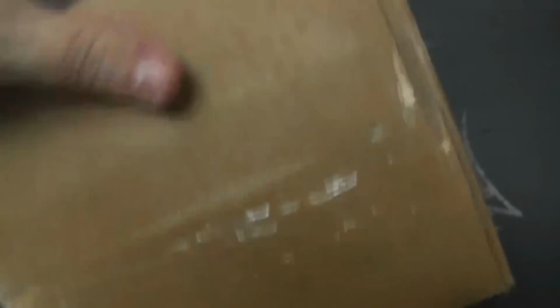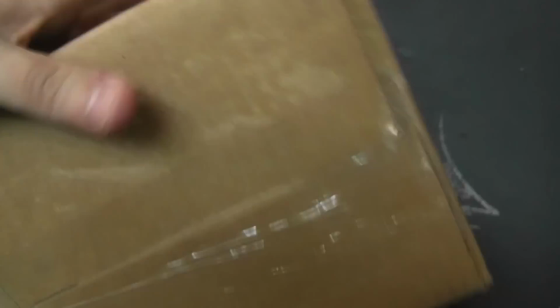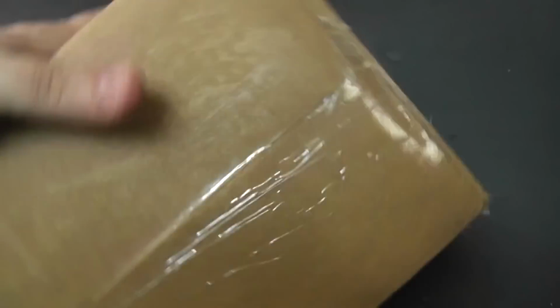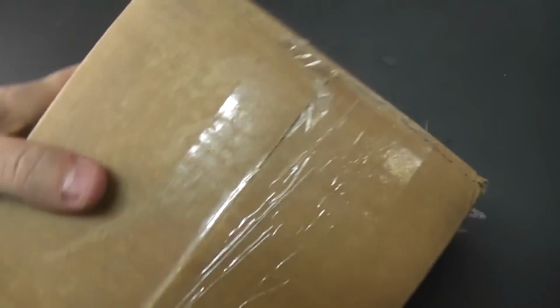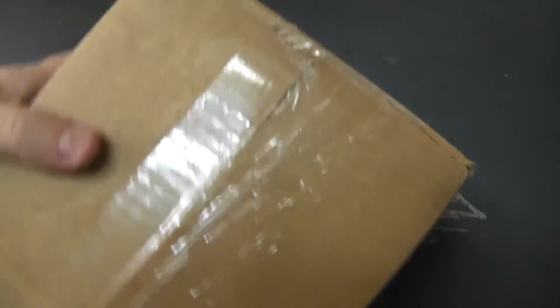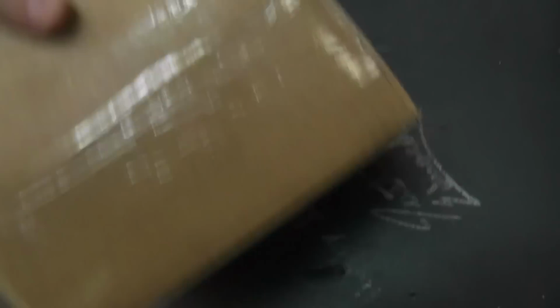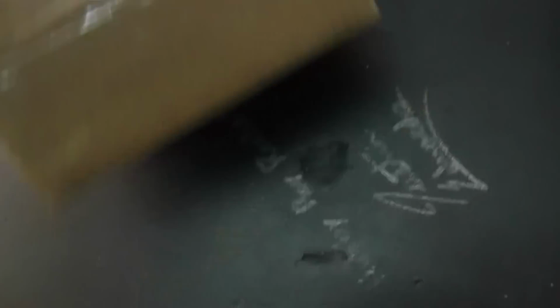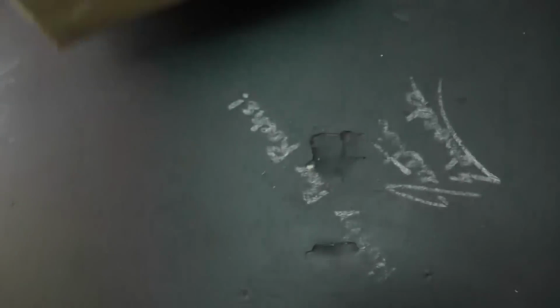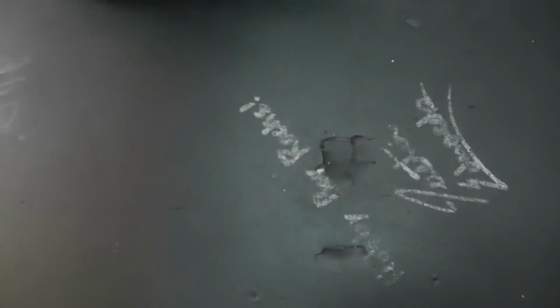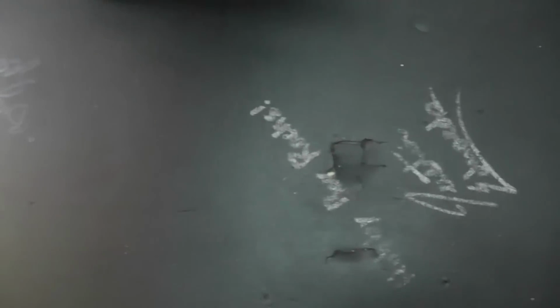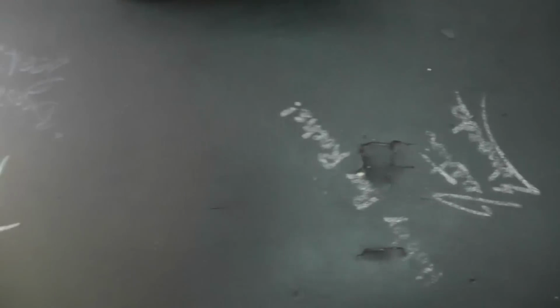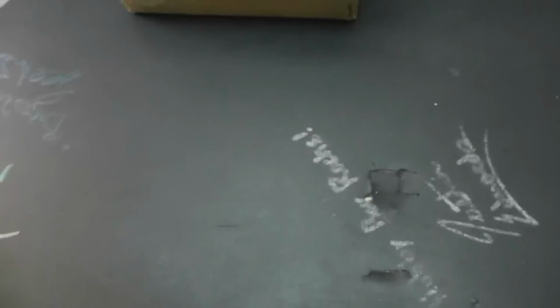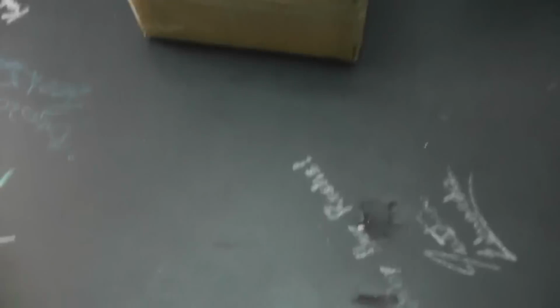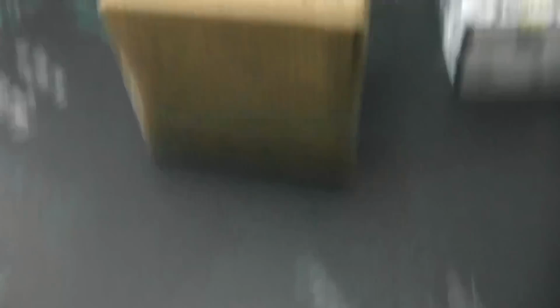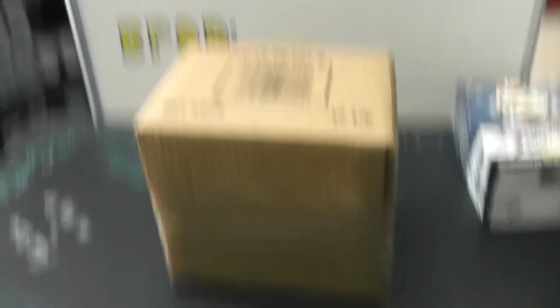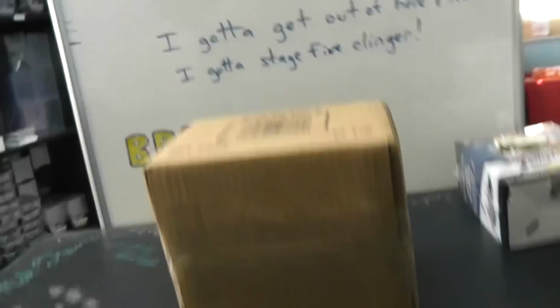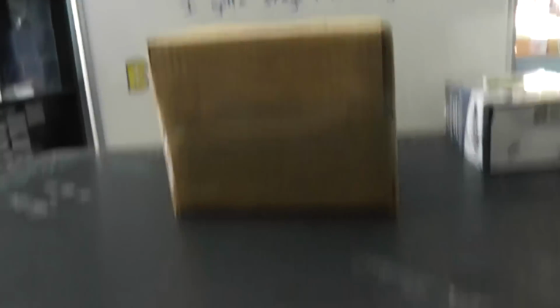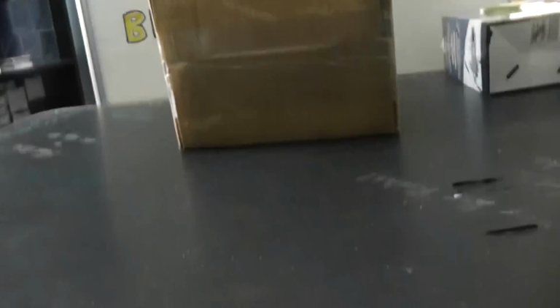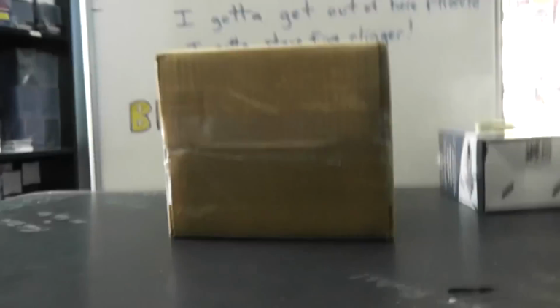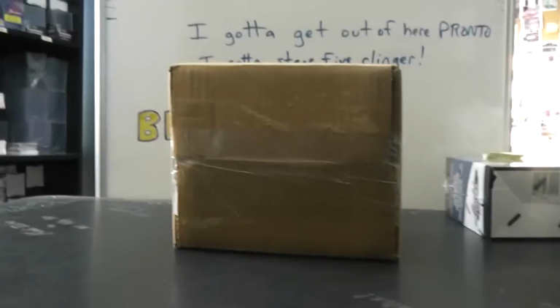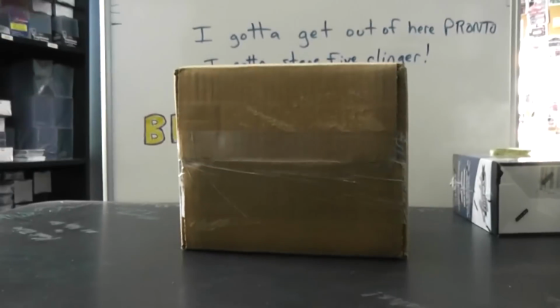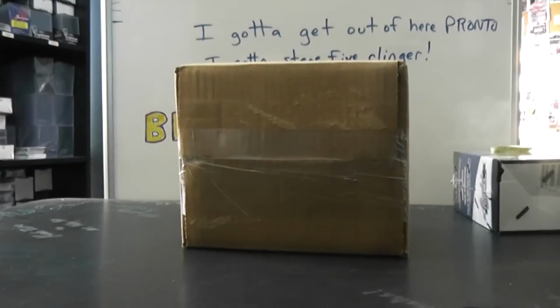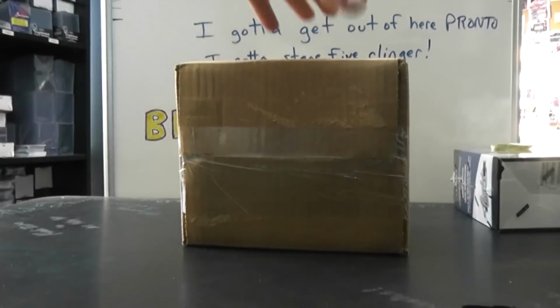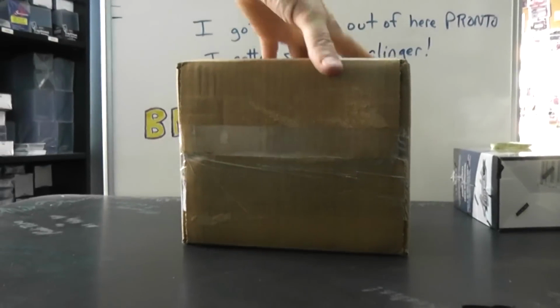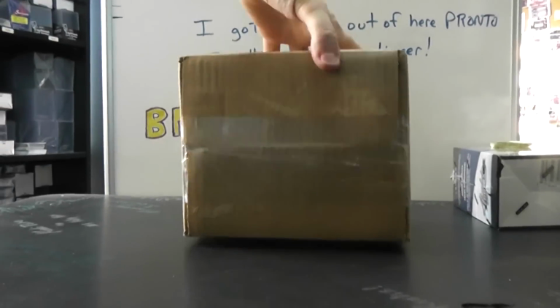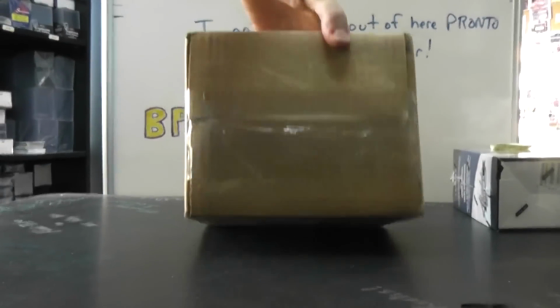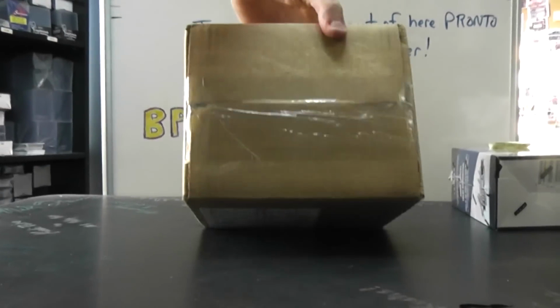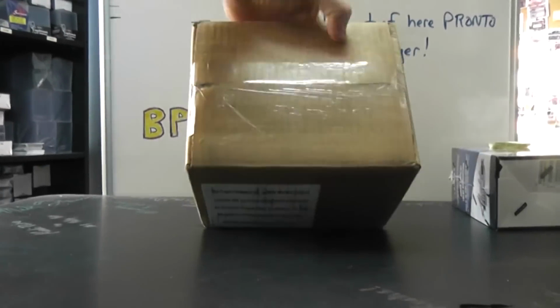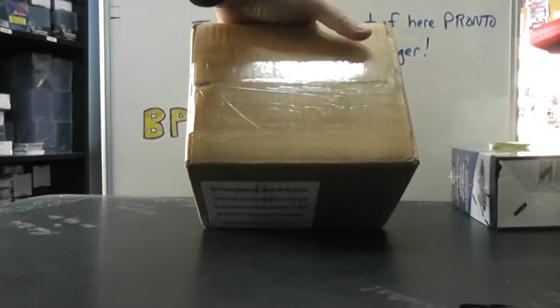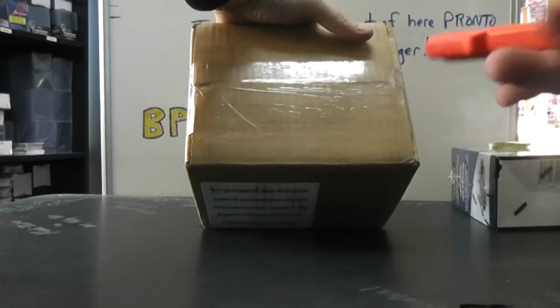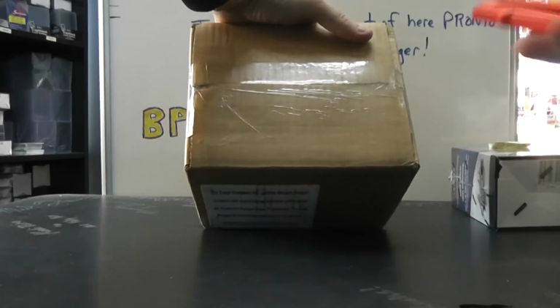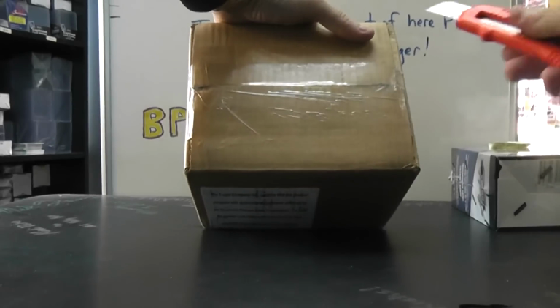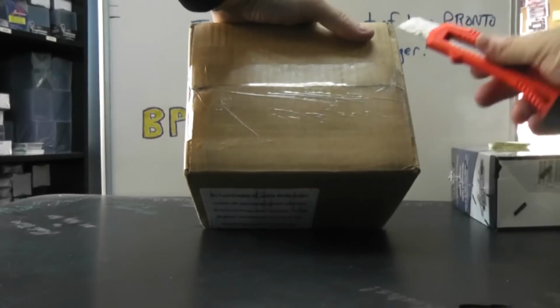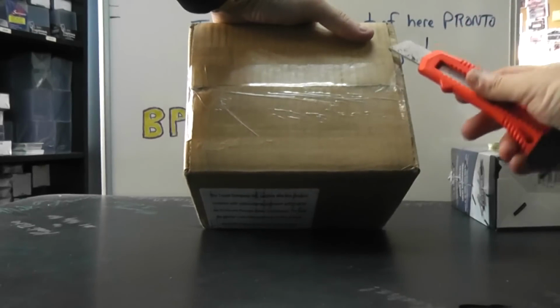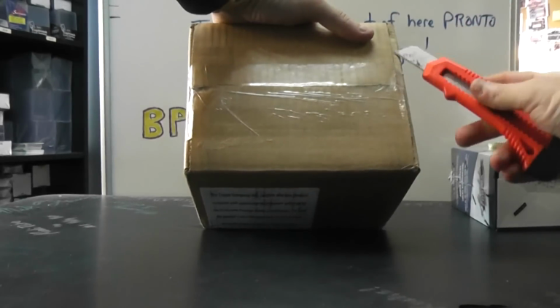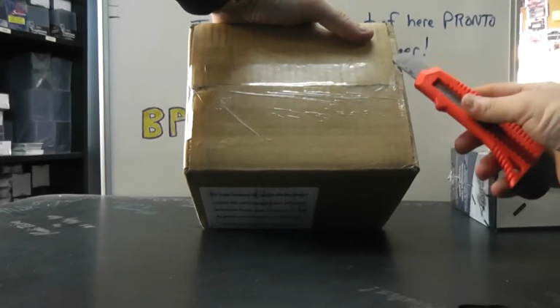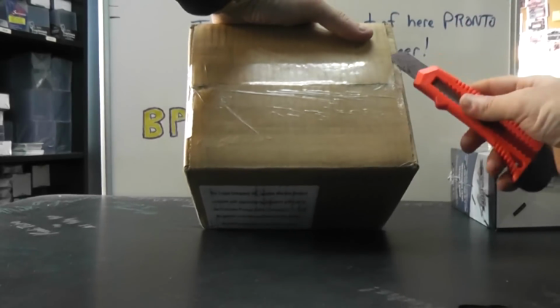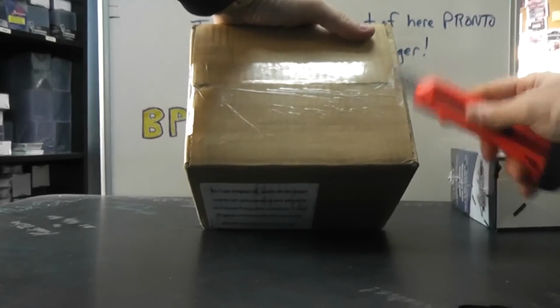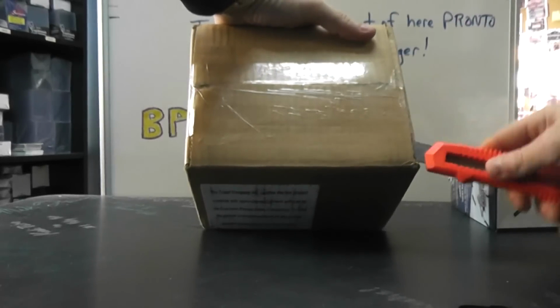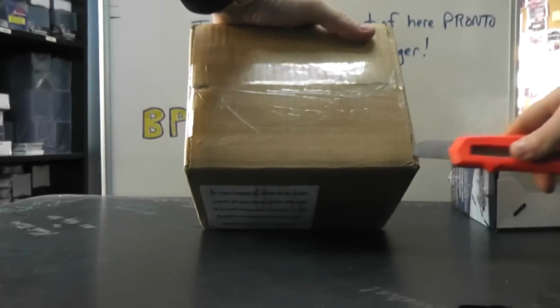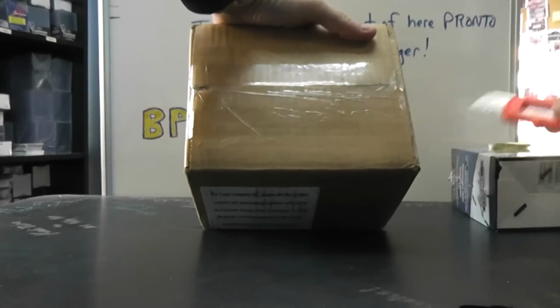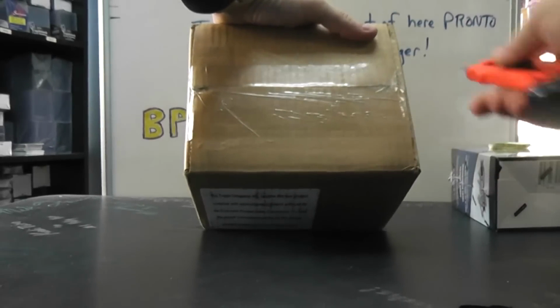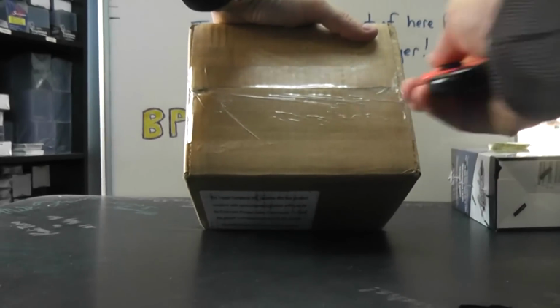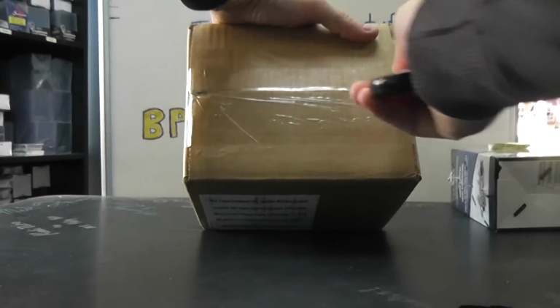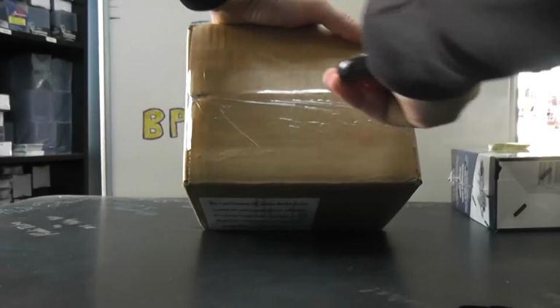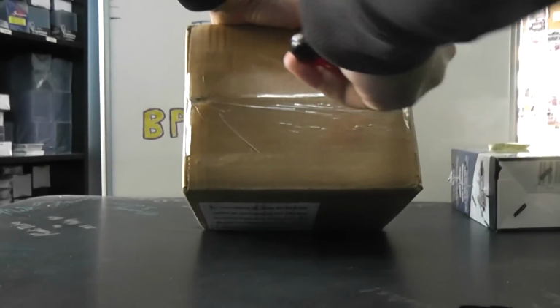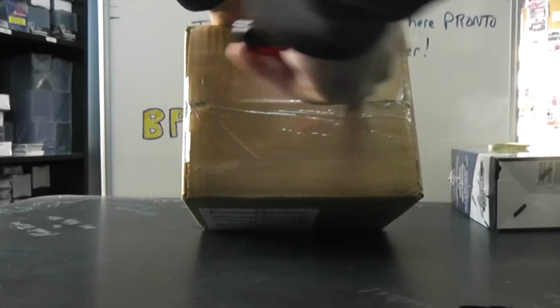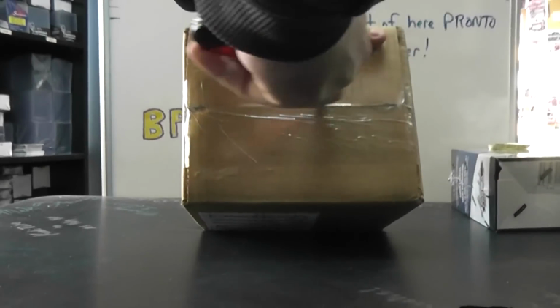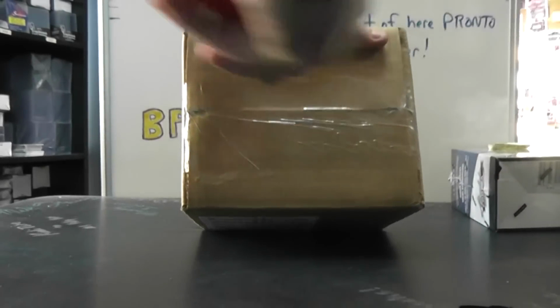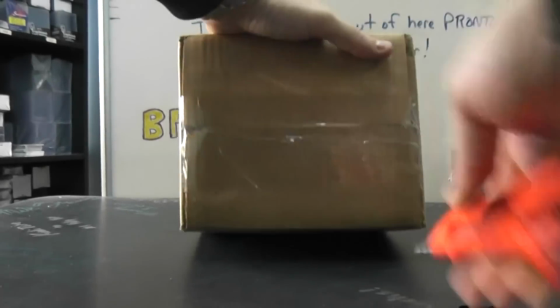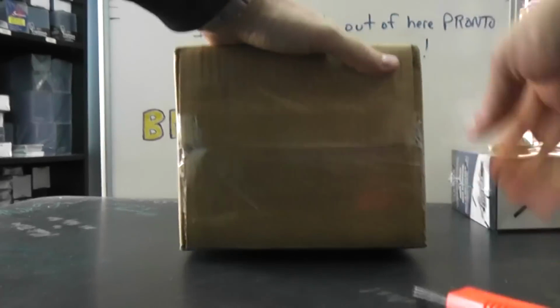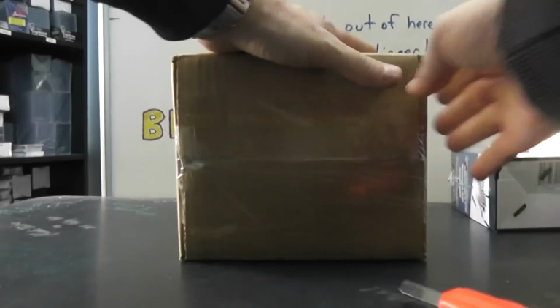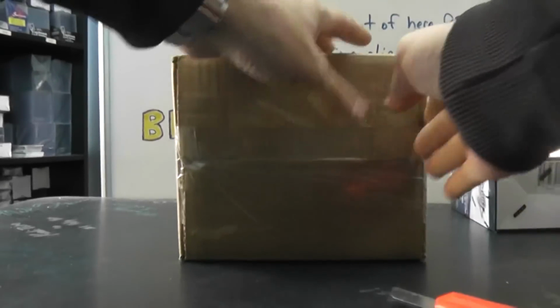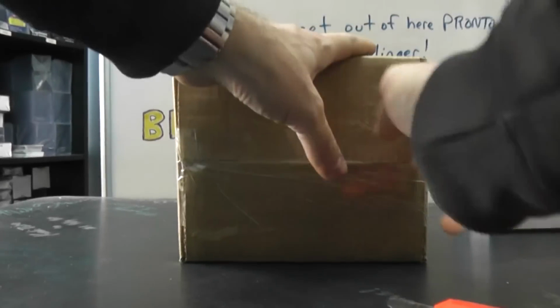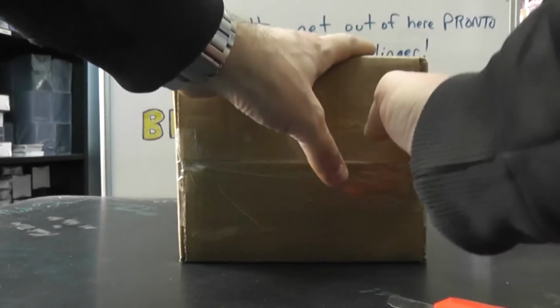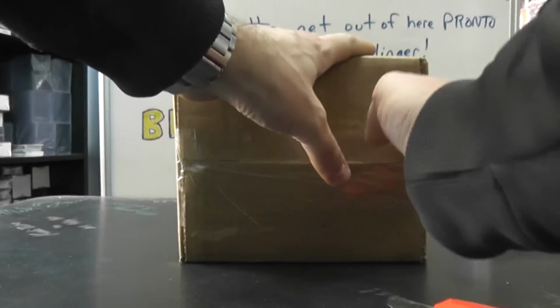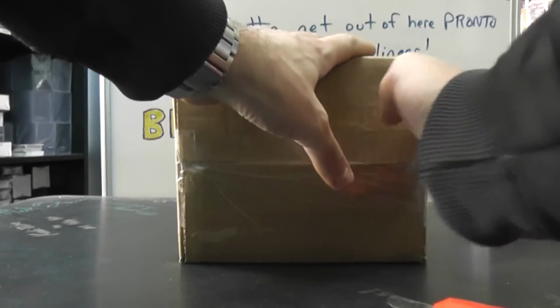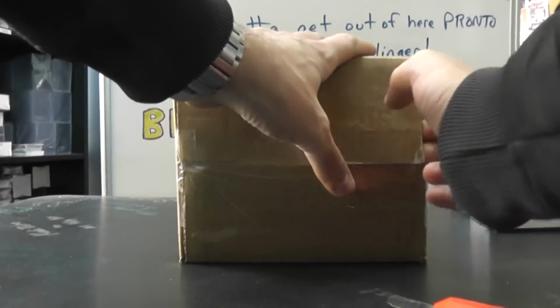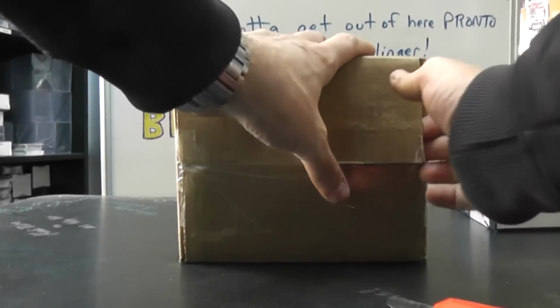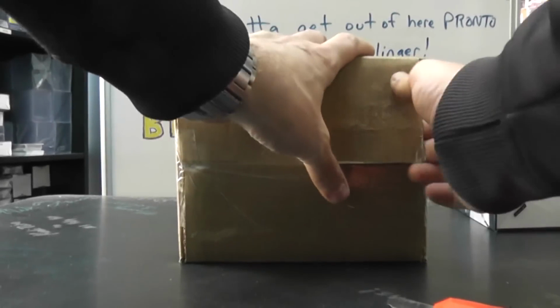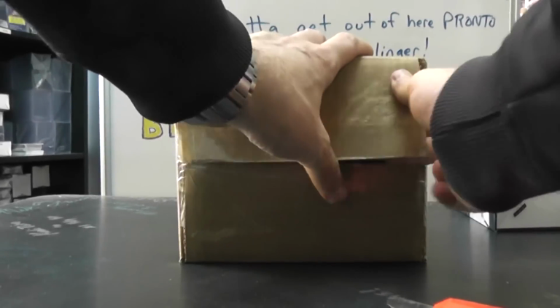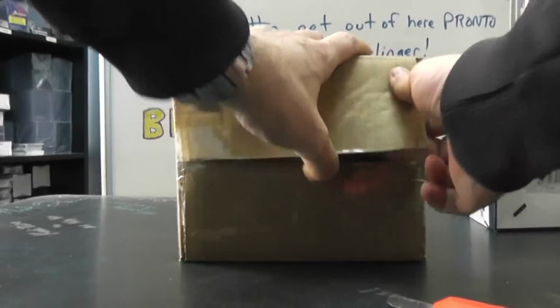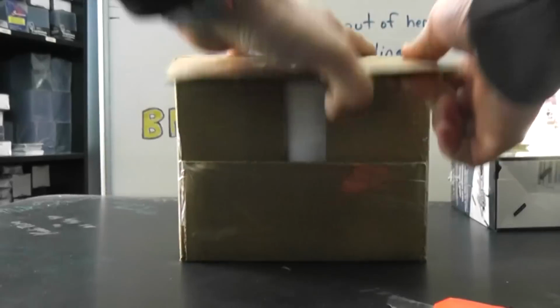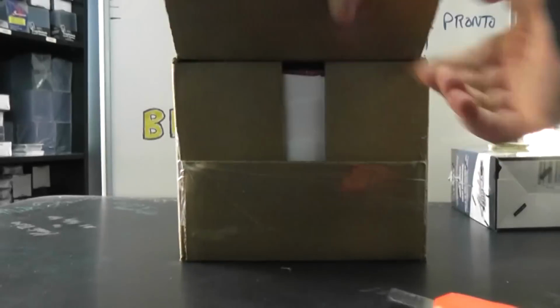I have box number 1 still over there. We're going to break this one from the next place.